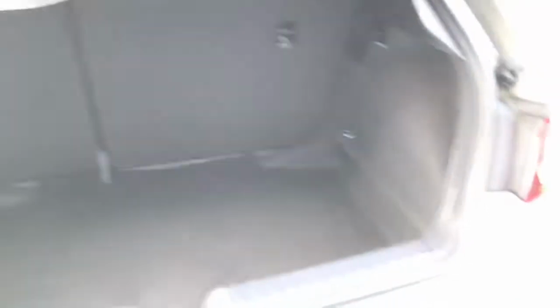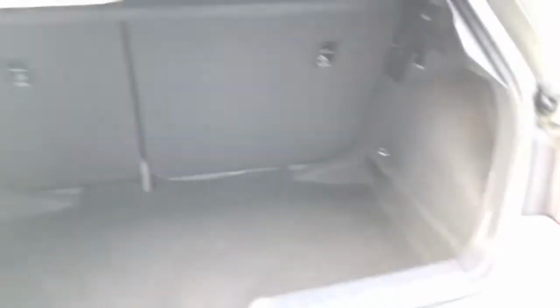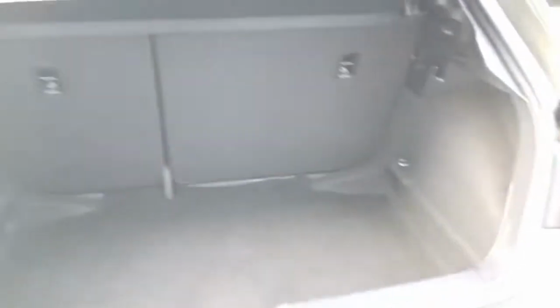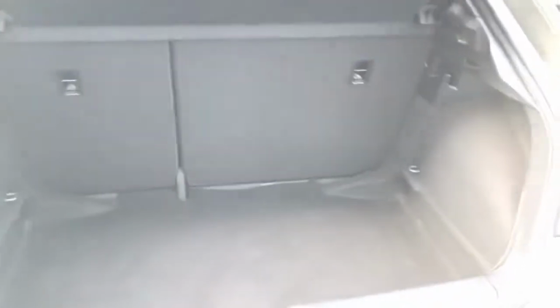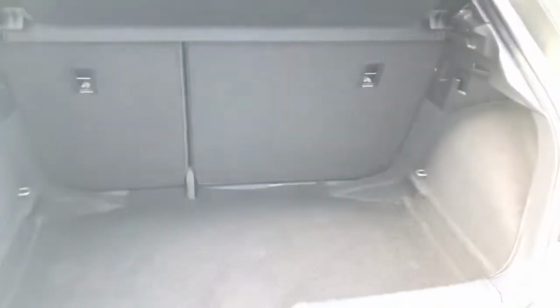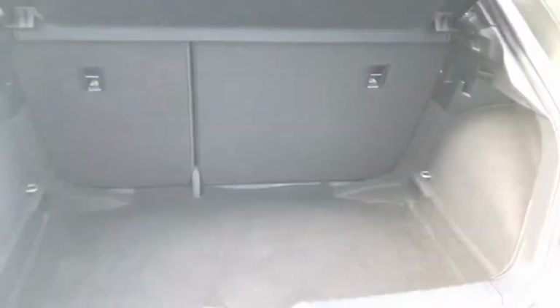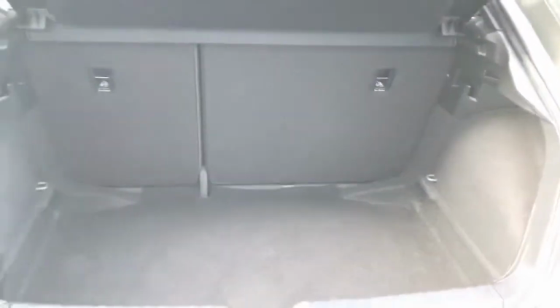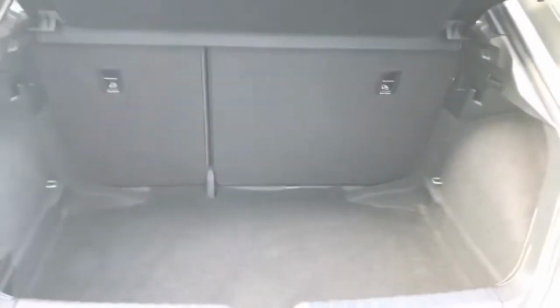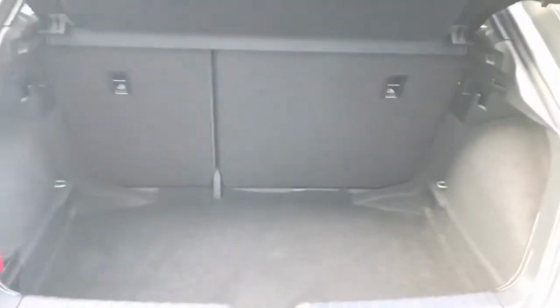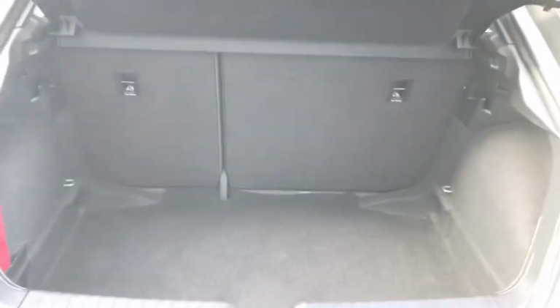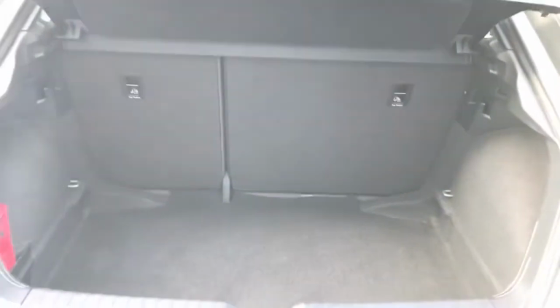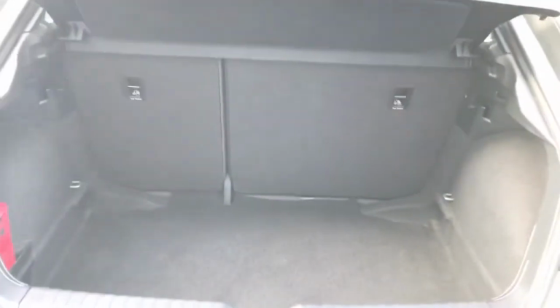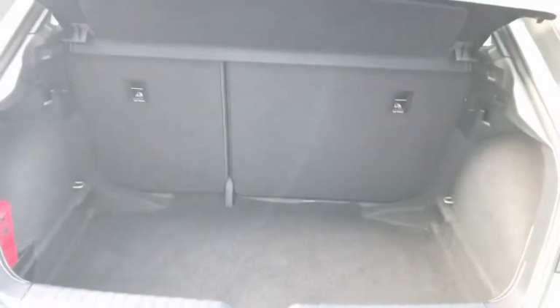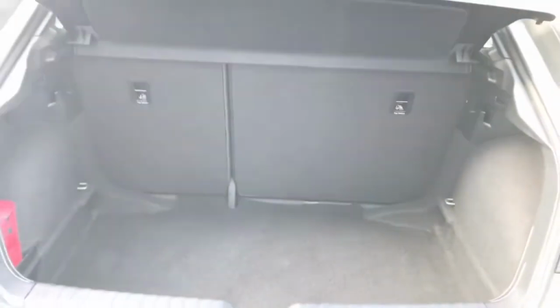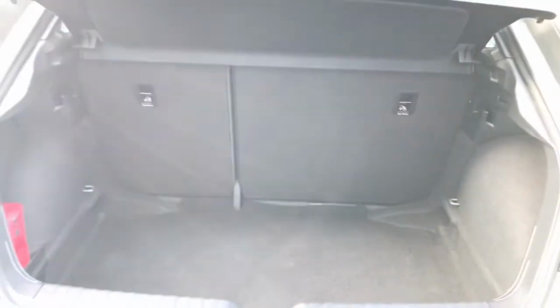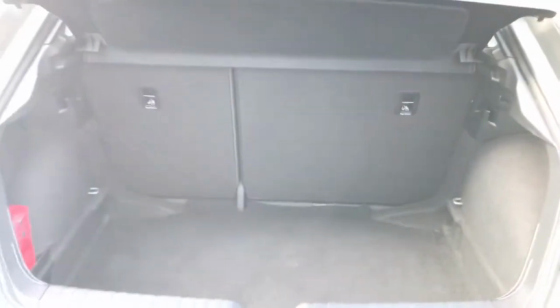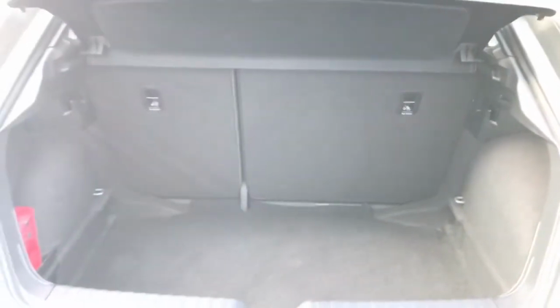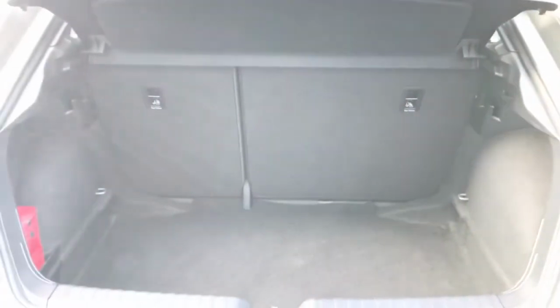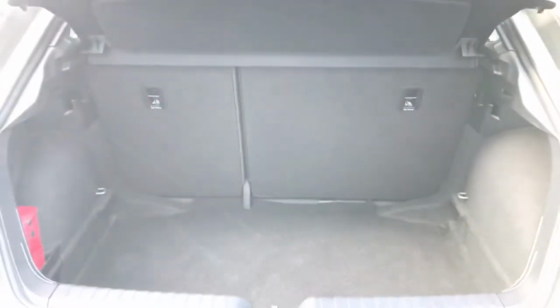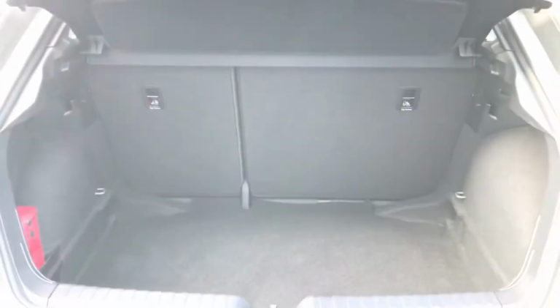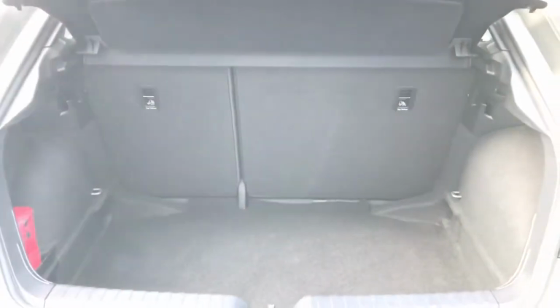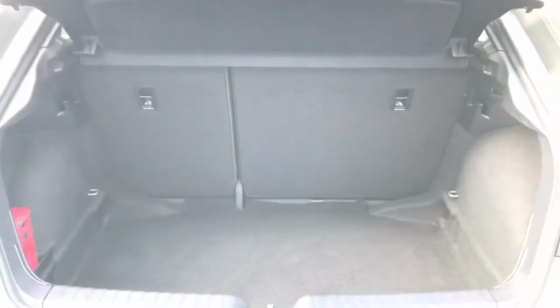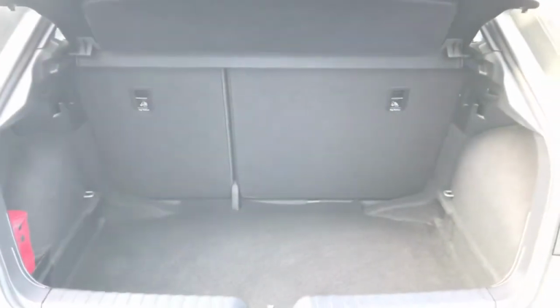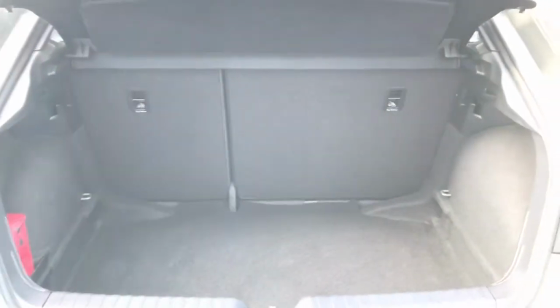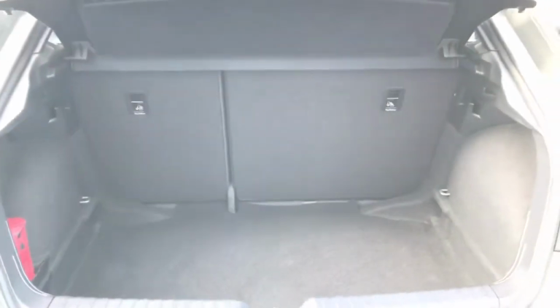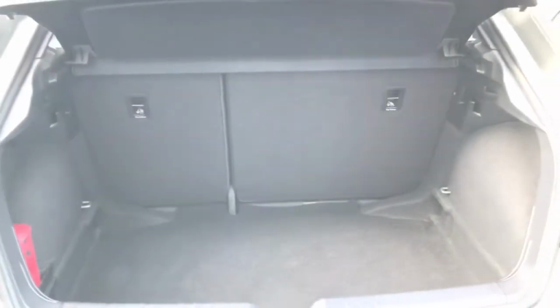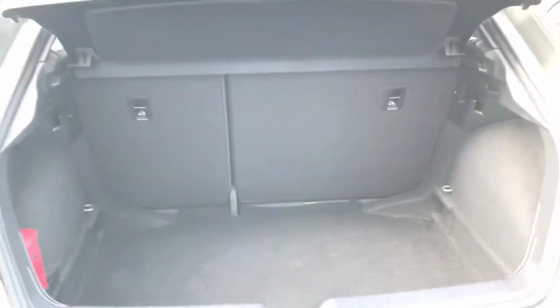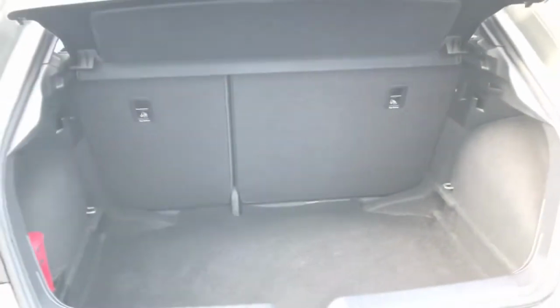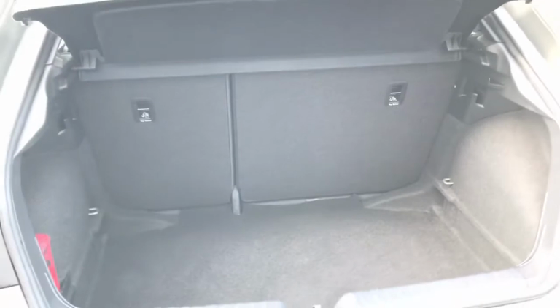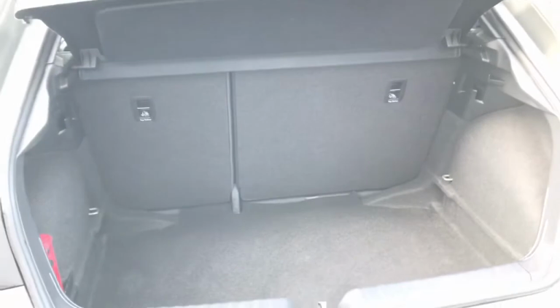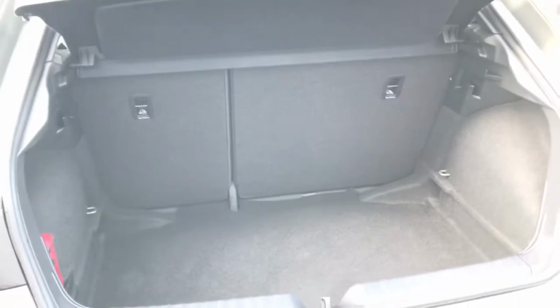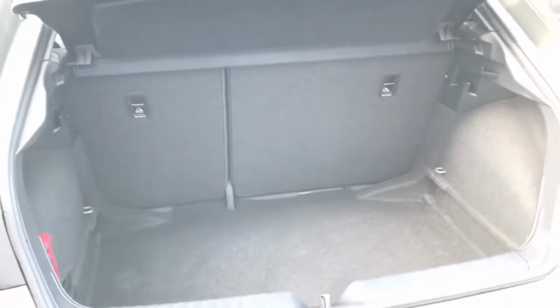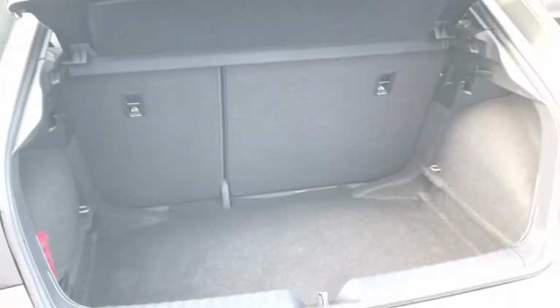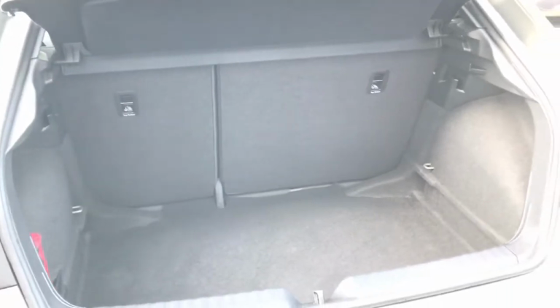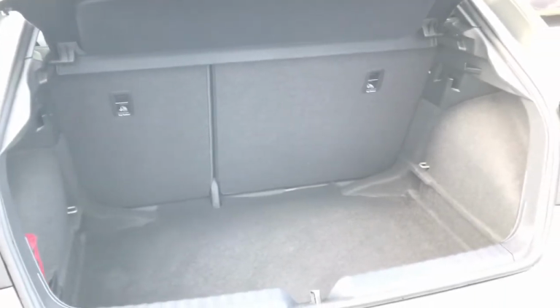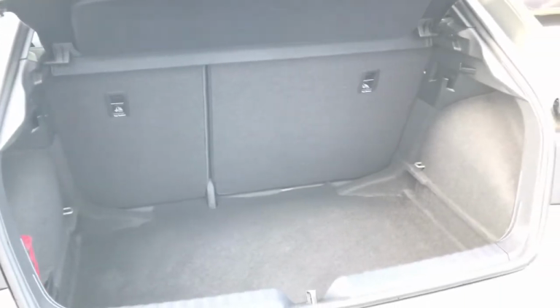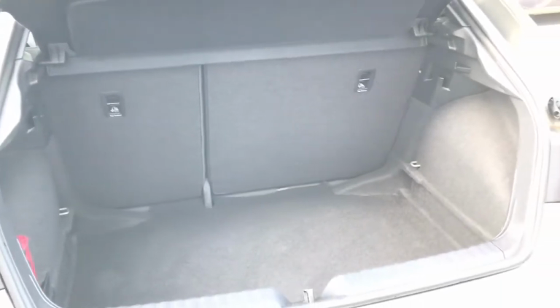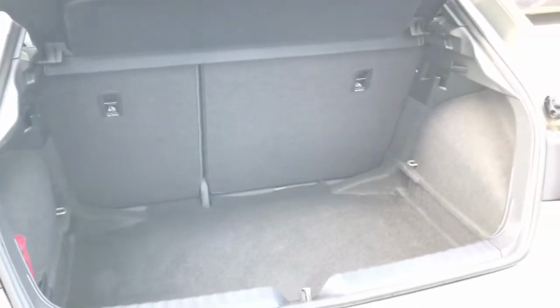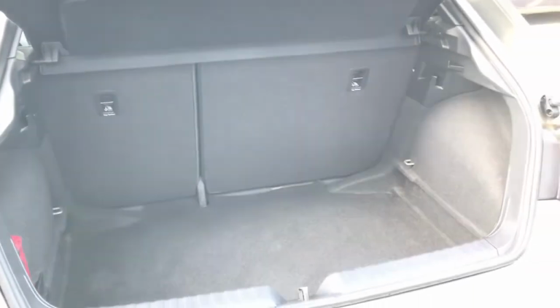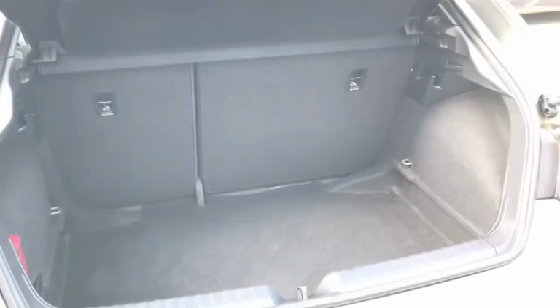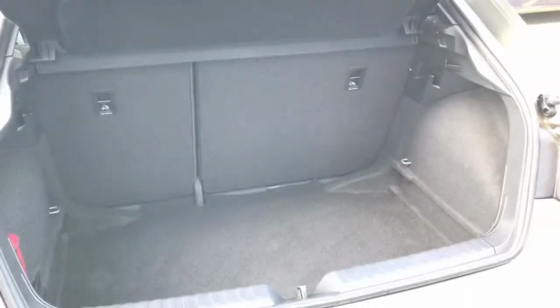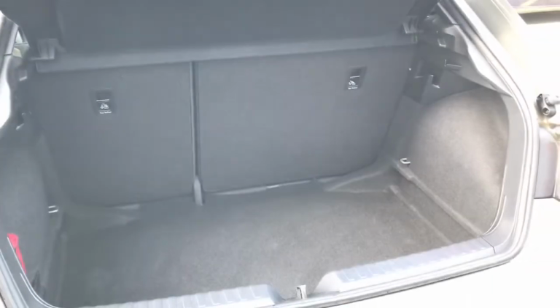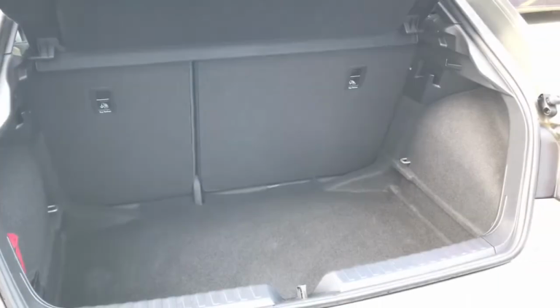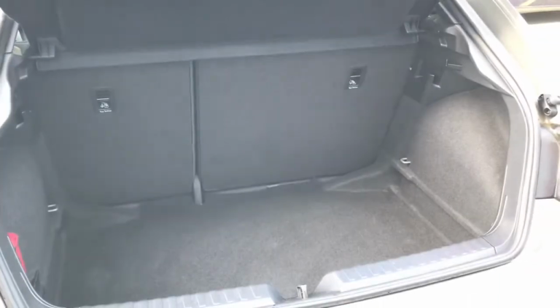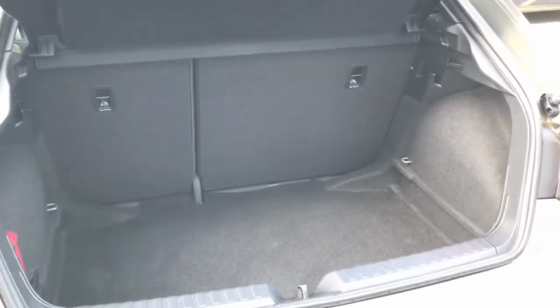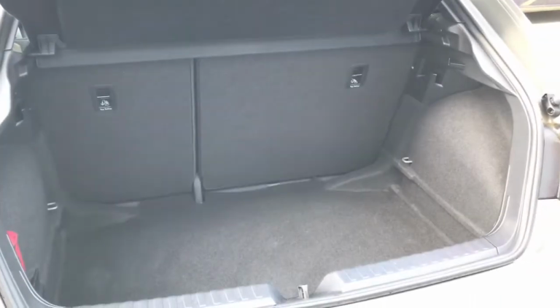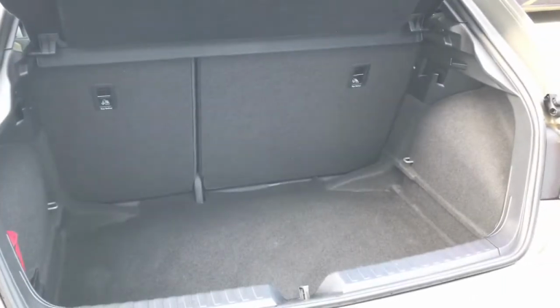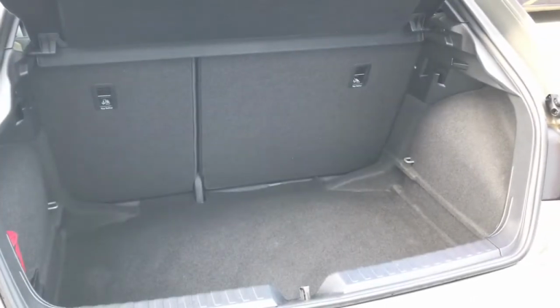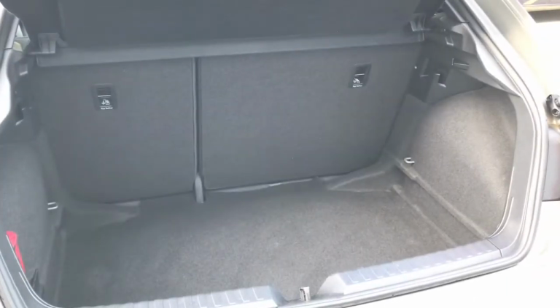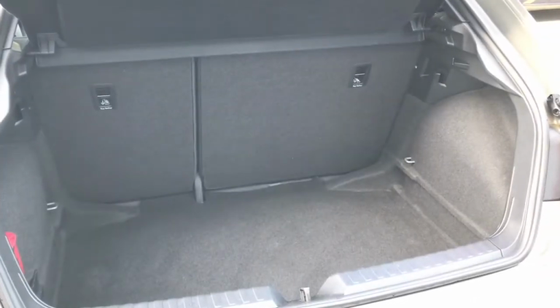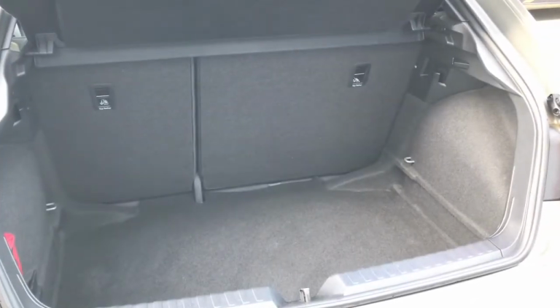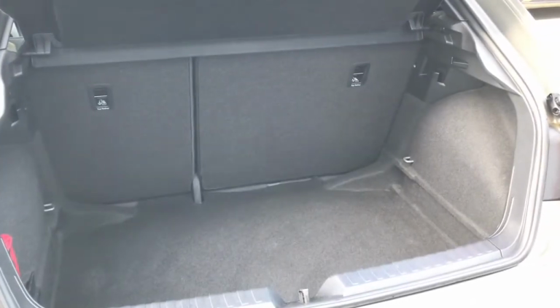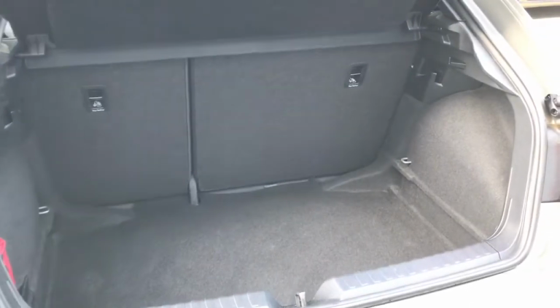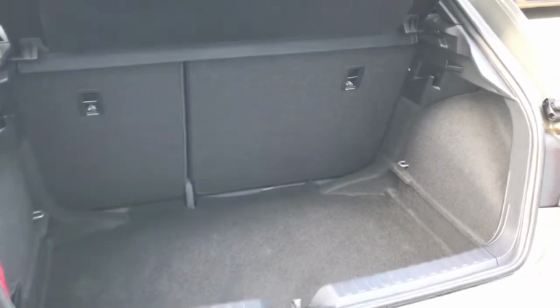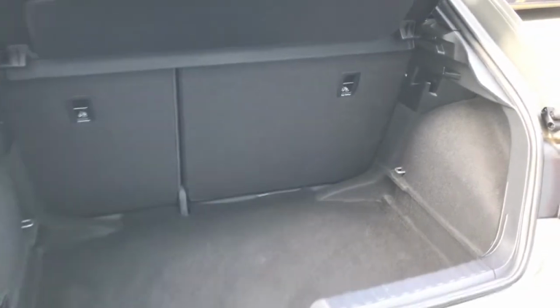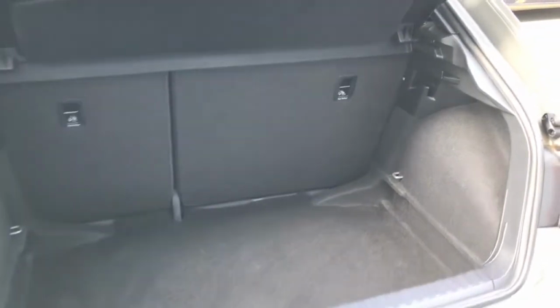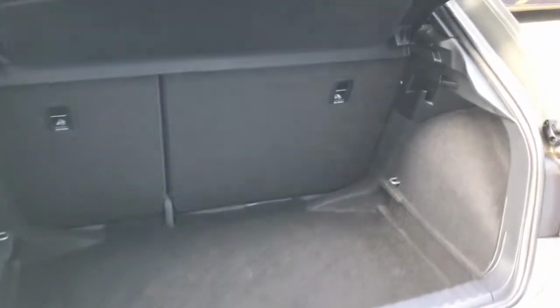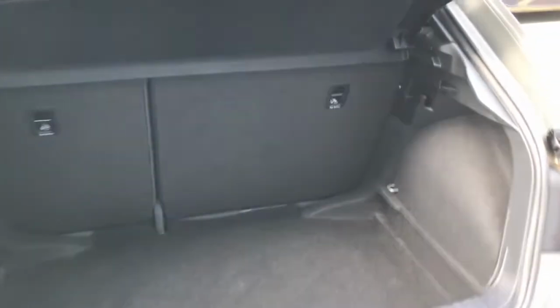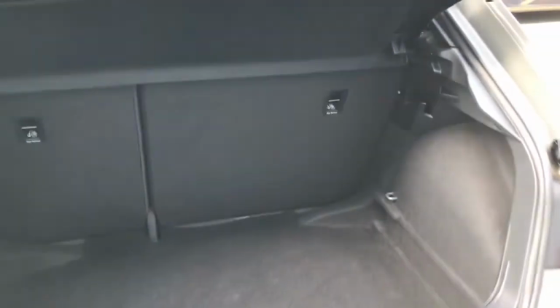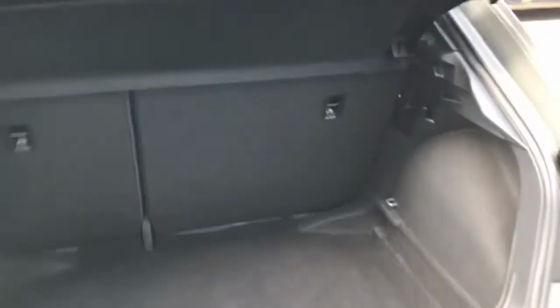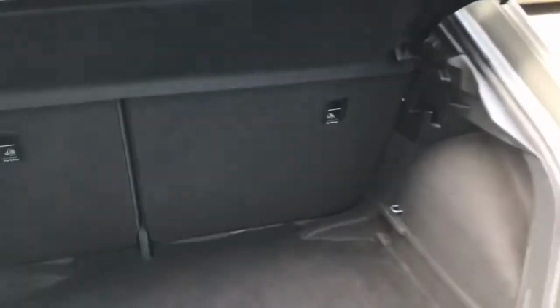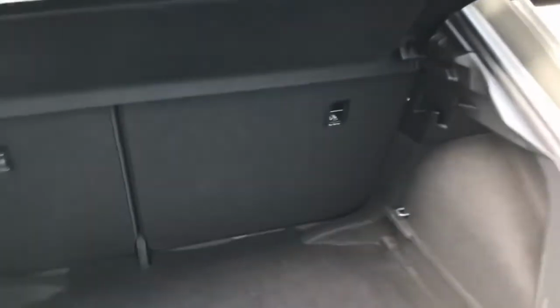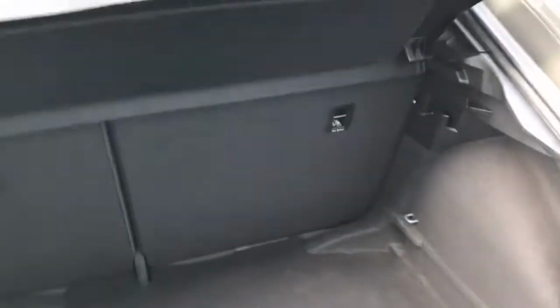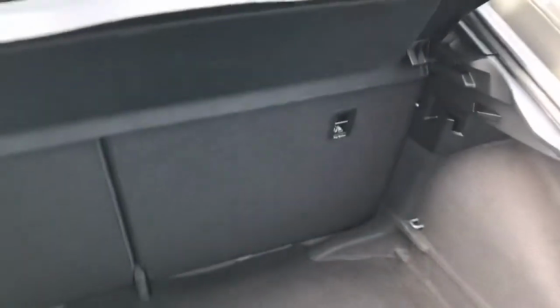Here you can see there is a great amount of boot space to the rear of the Audi A1, which is fantastic for such a compact vehicle.